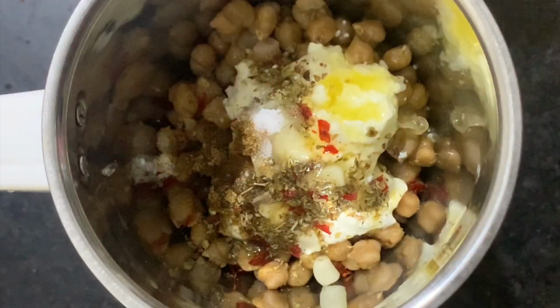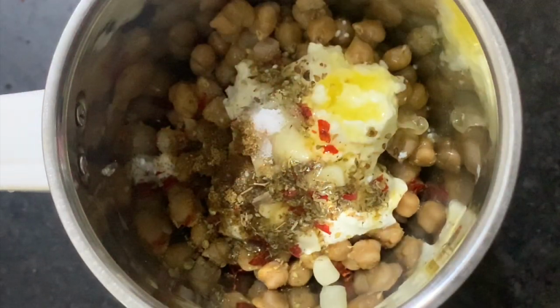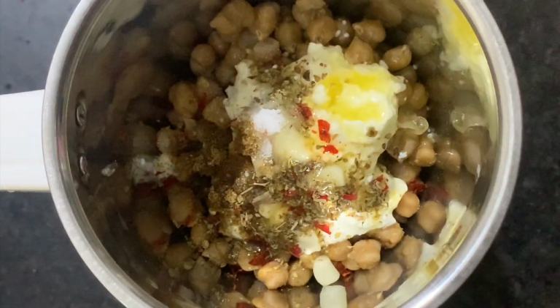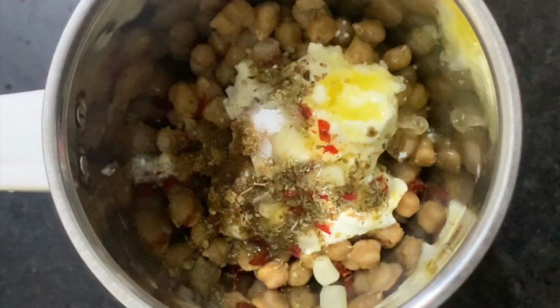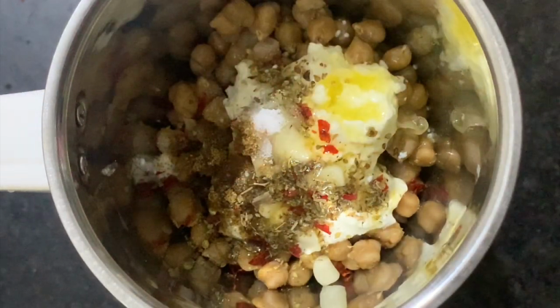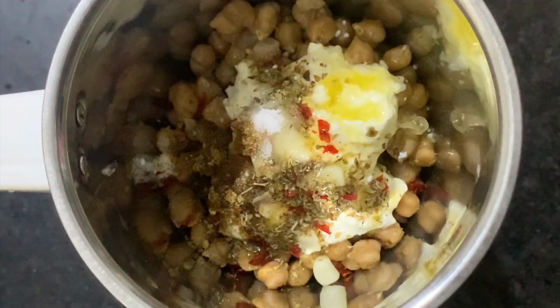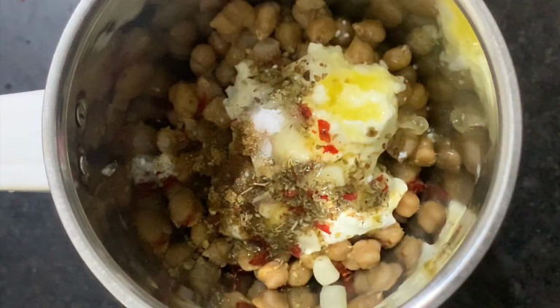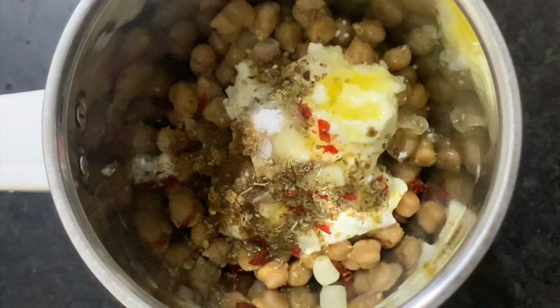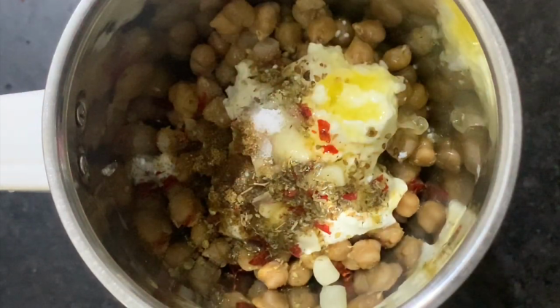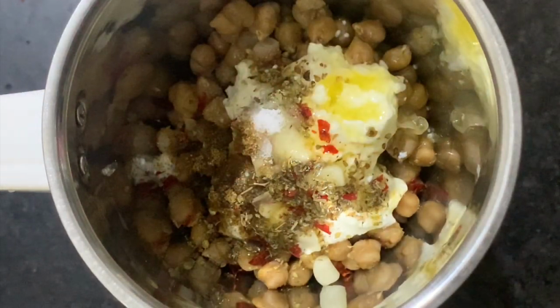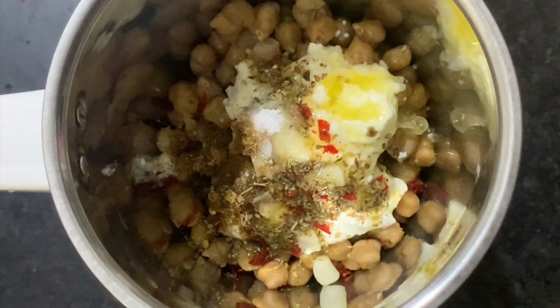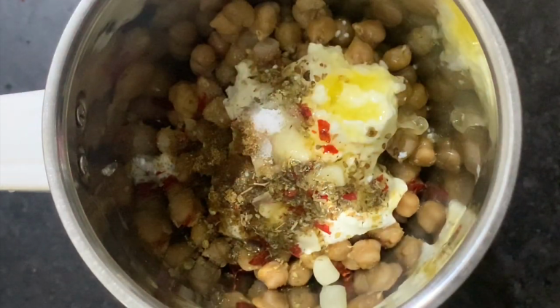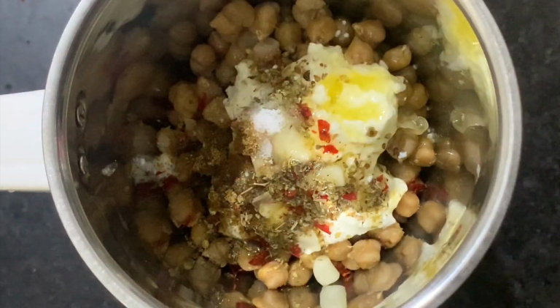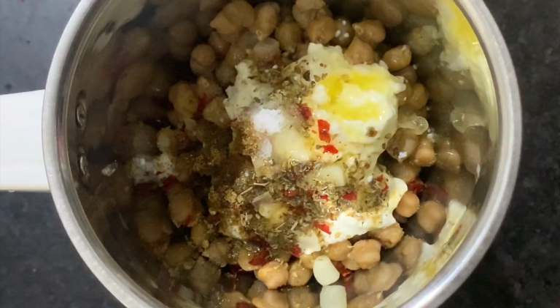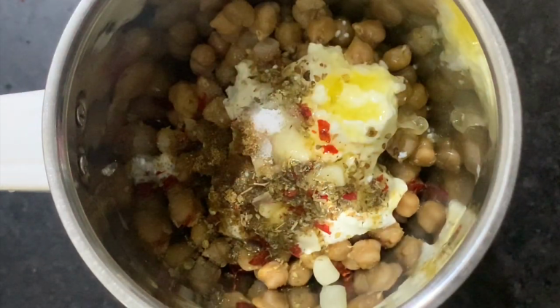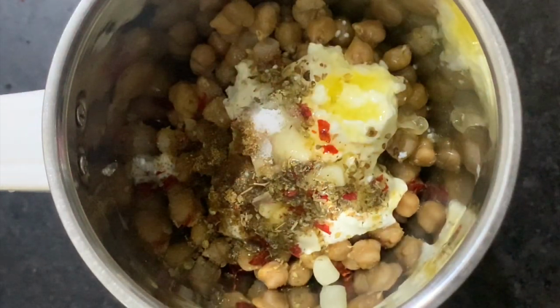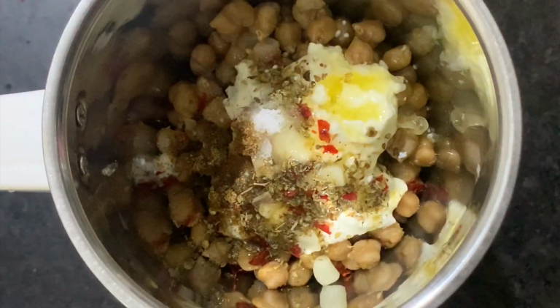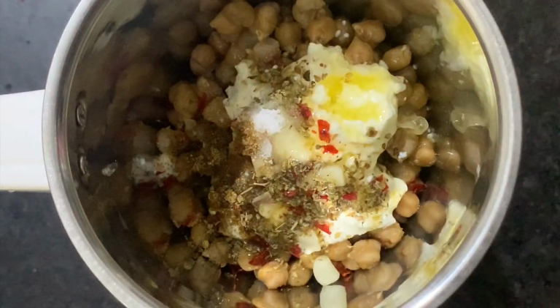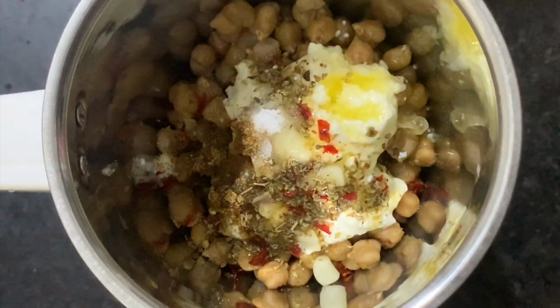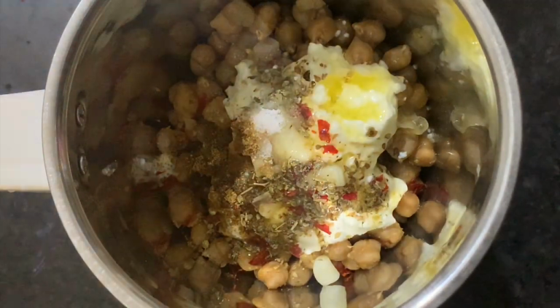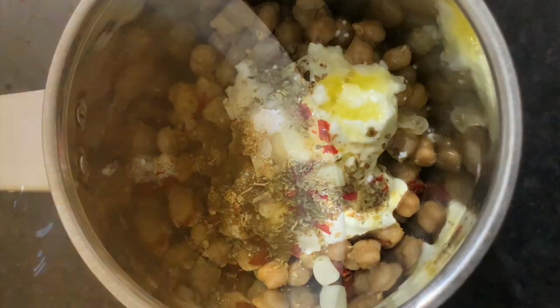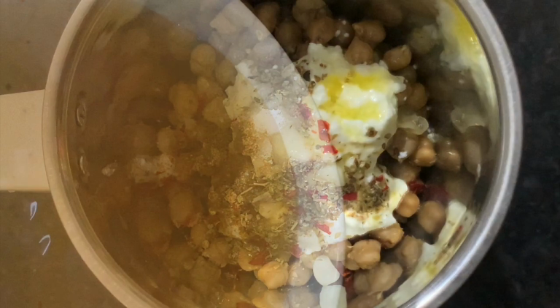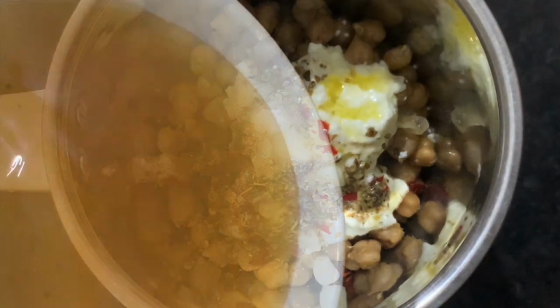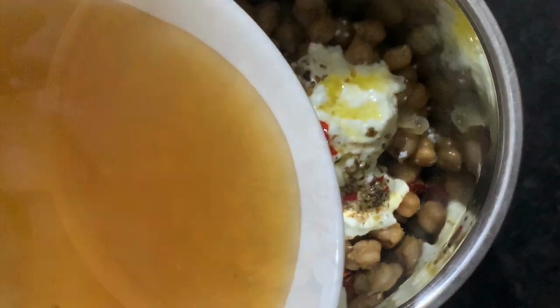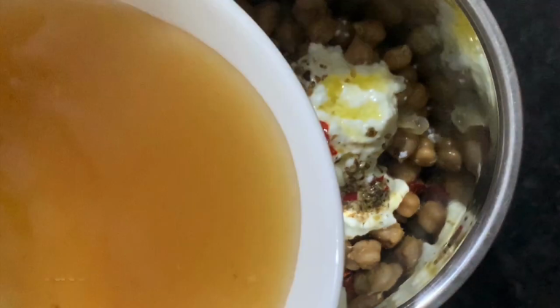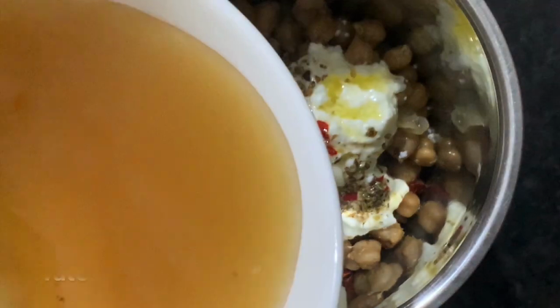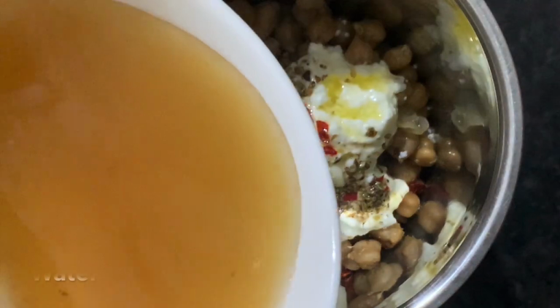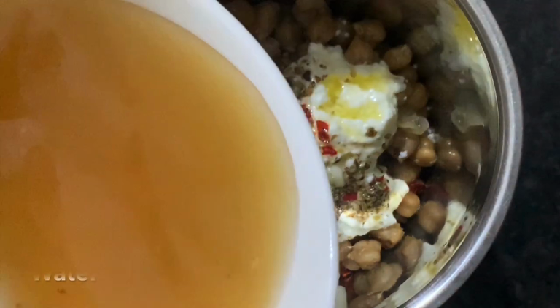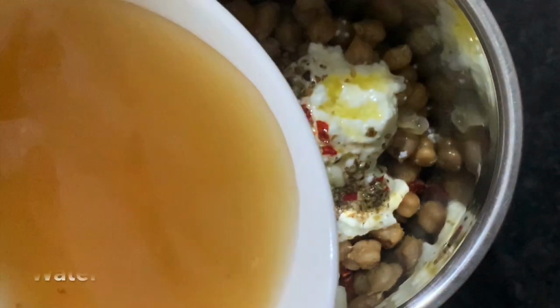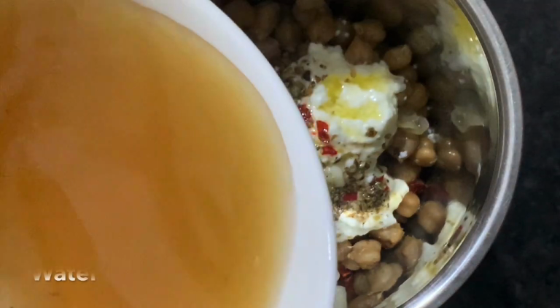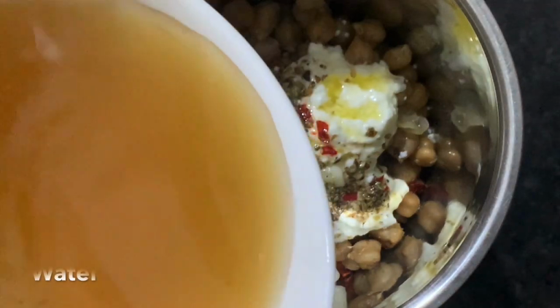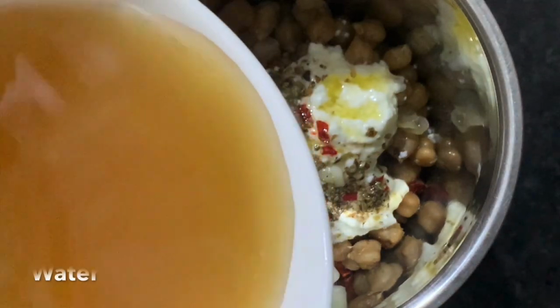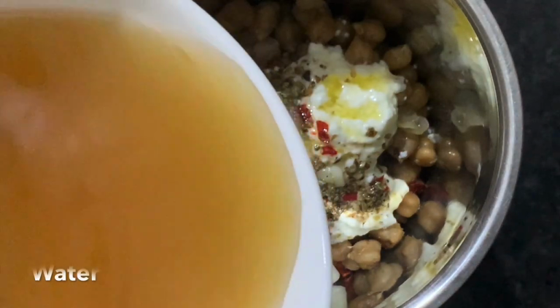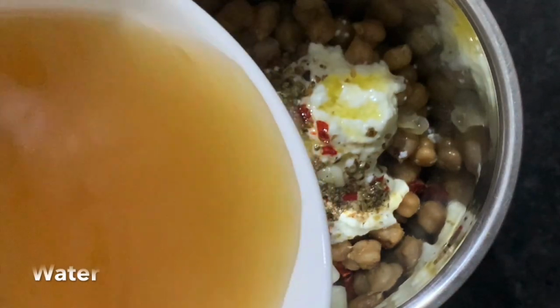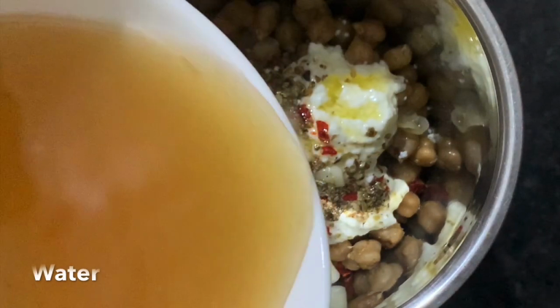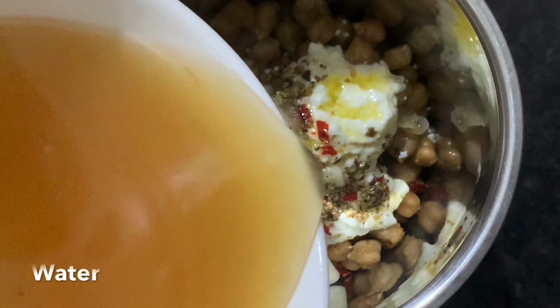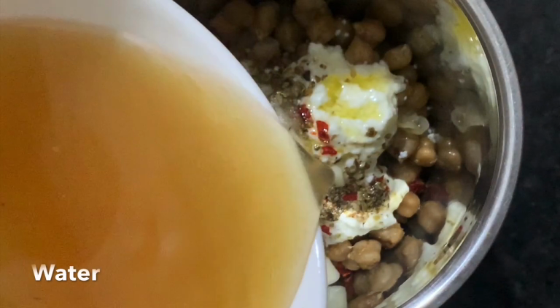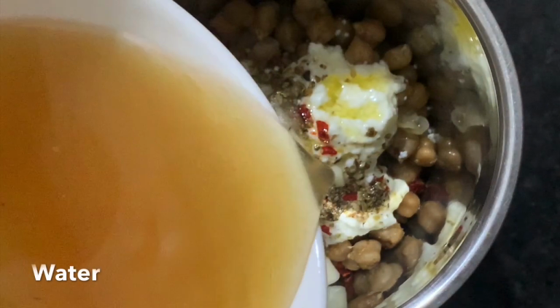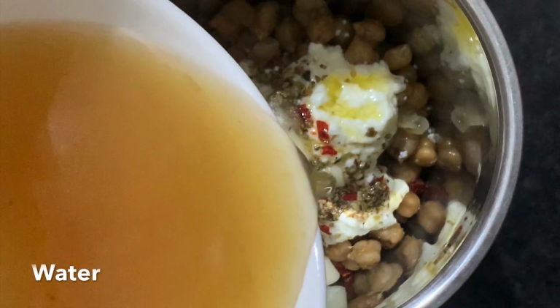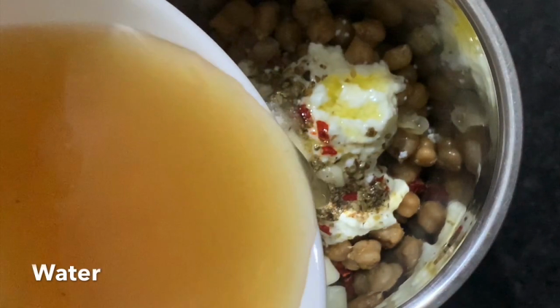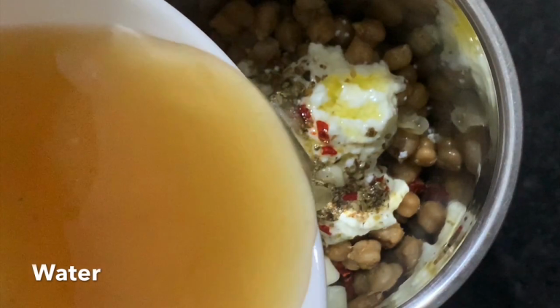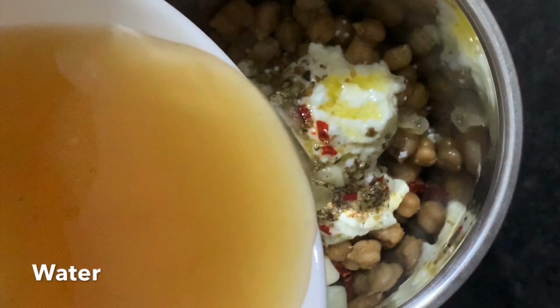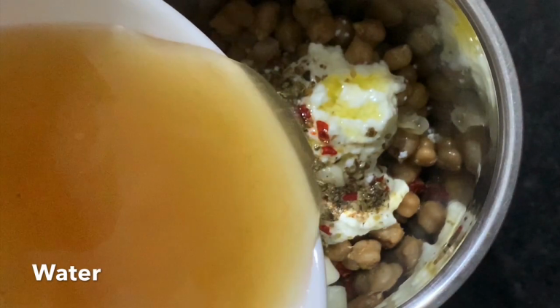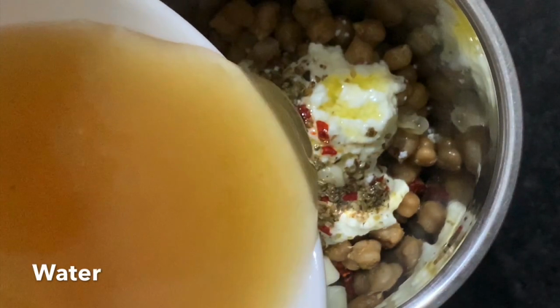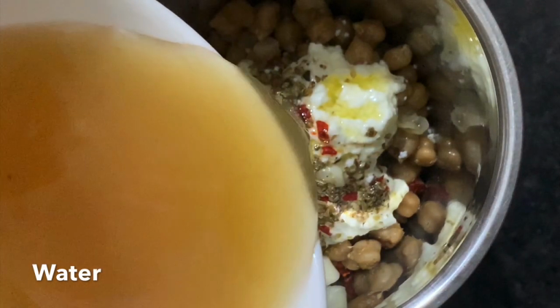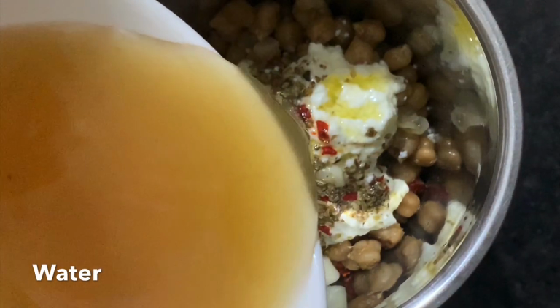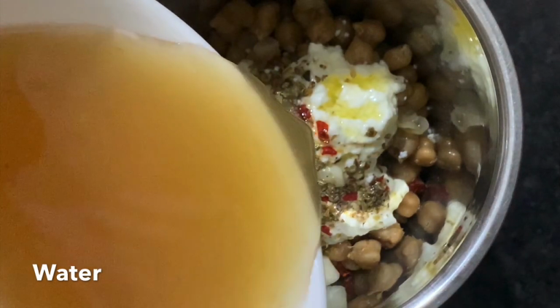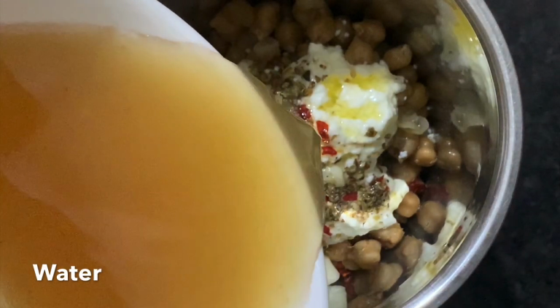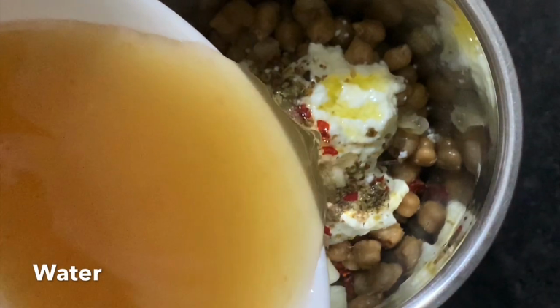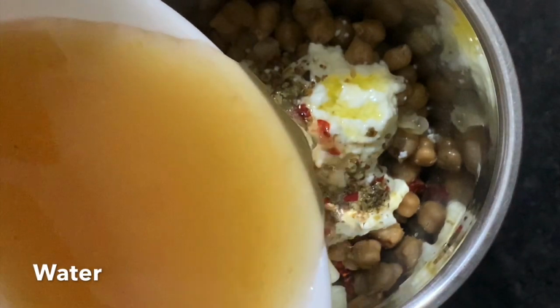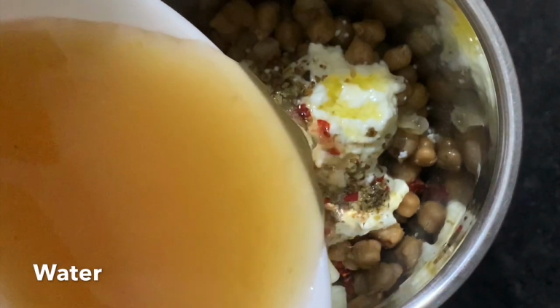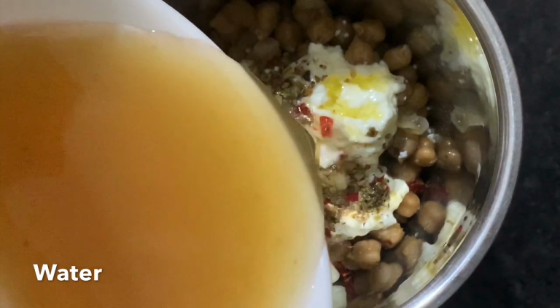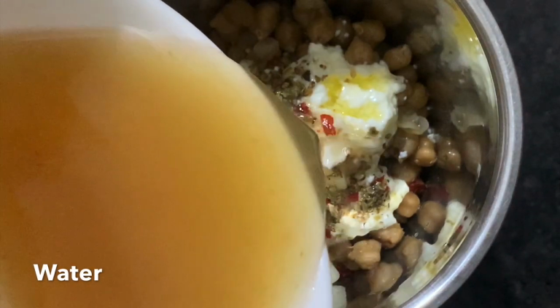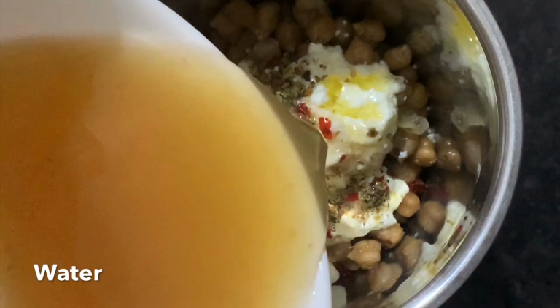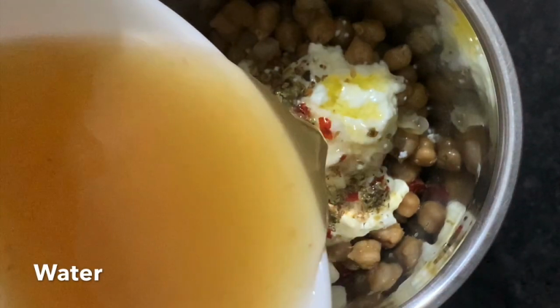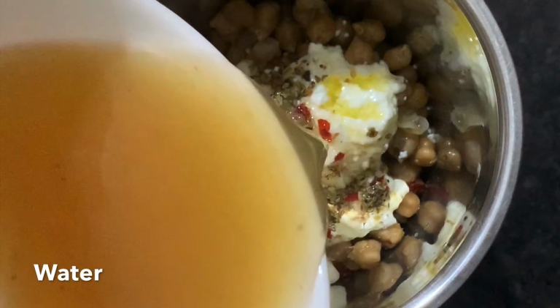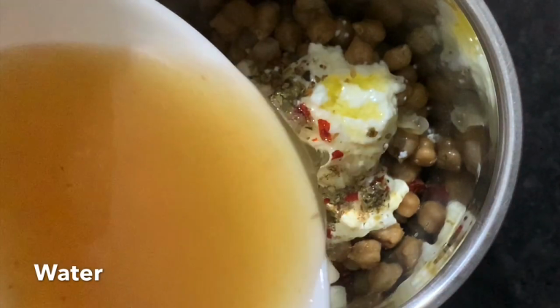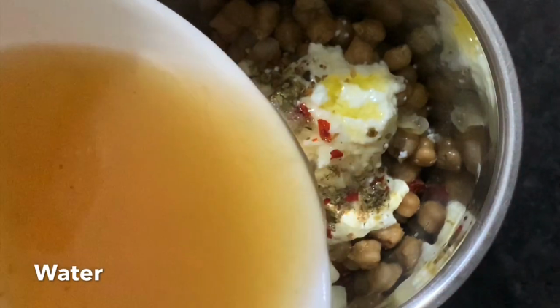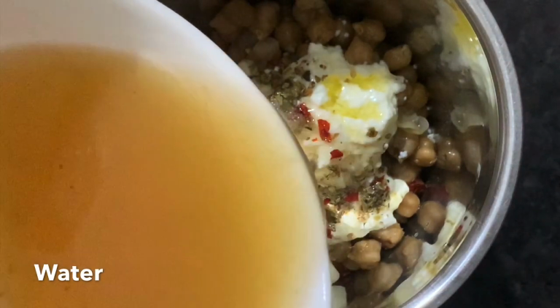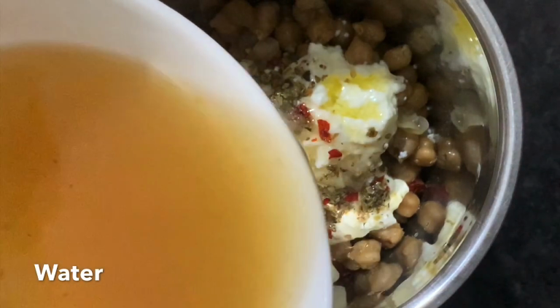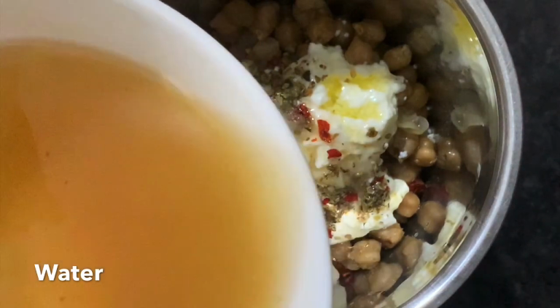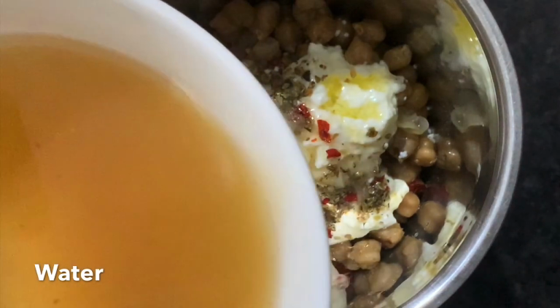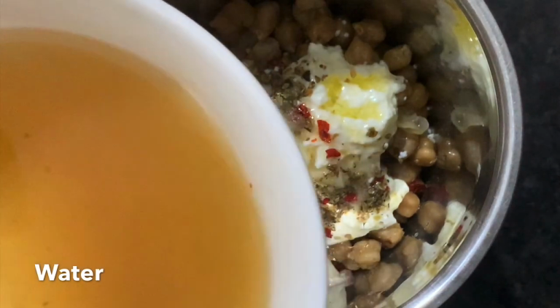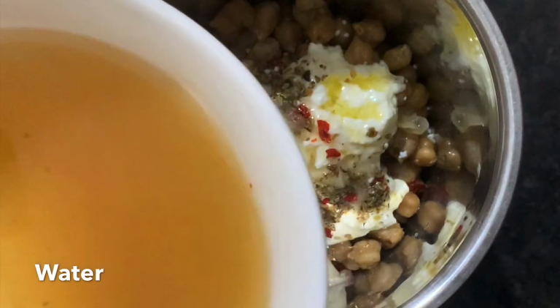Lastly, add a tablespoon of water. I used the same water in which the chickpeas were boiled.